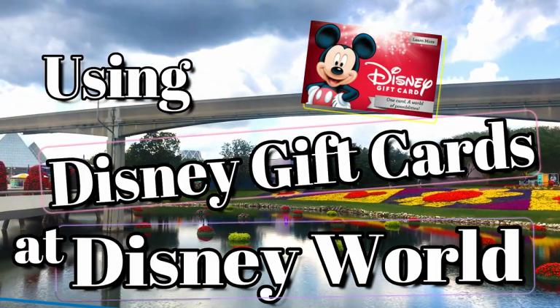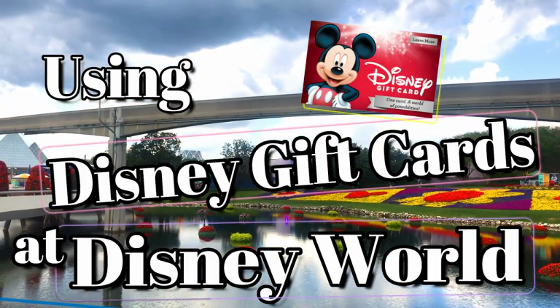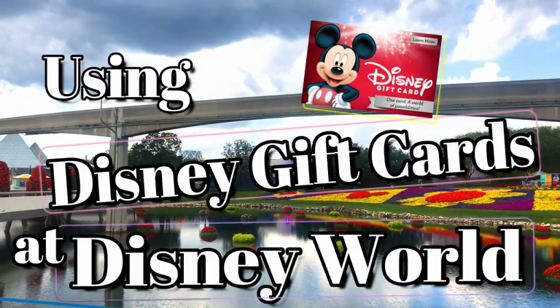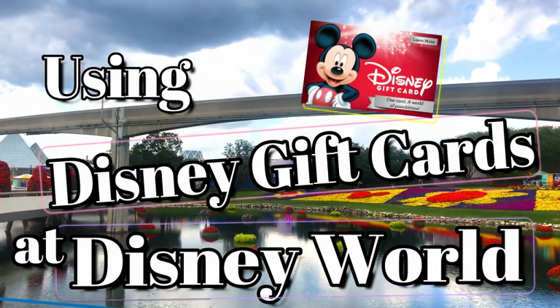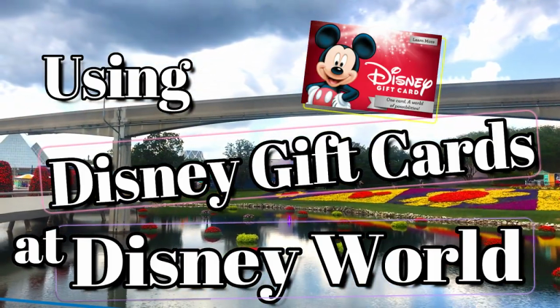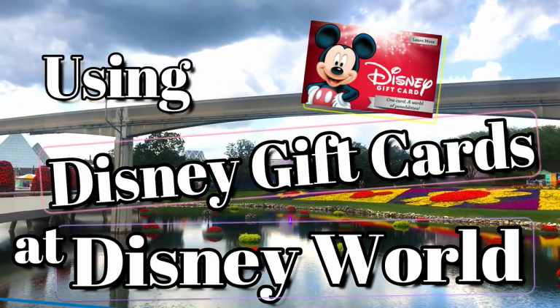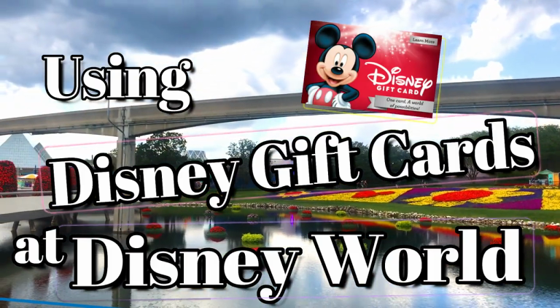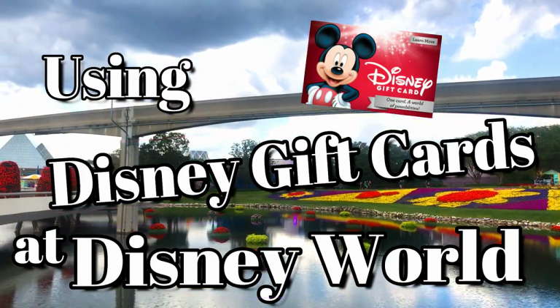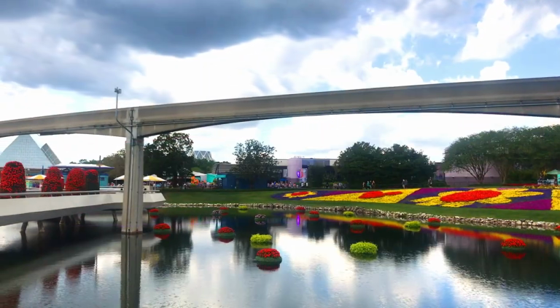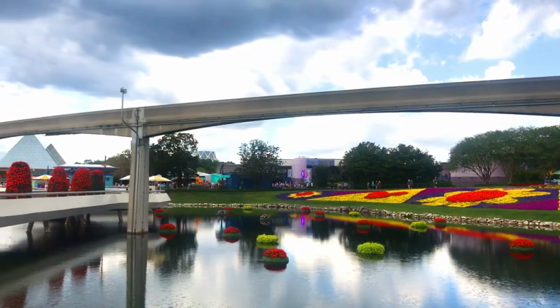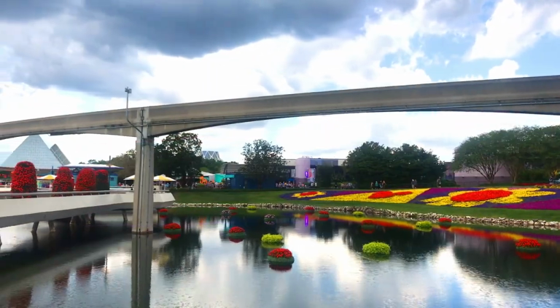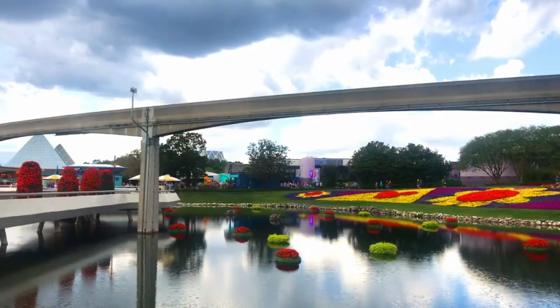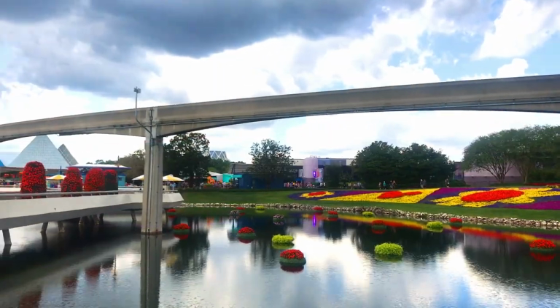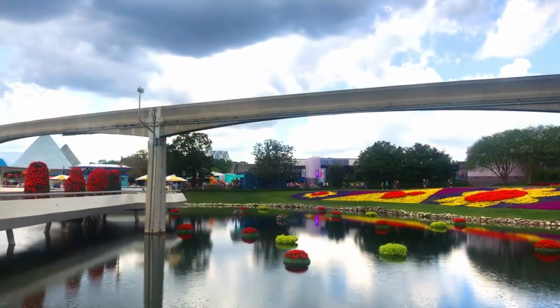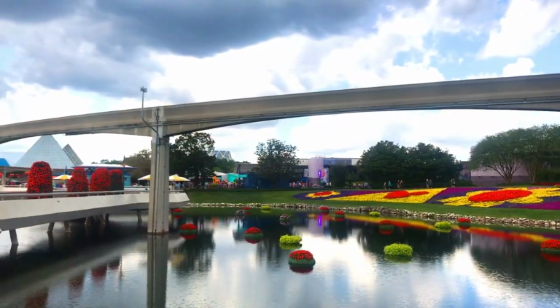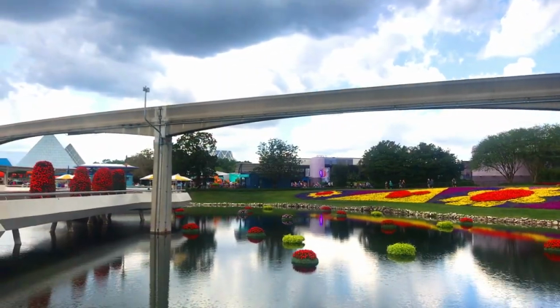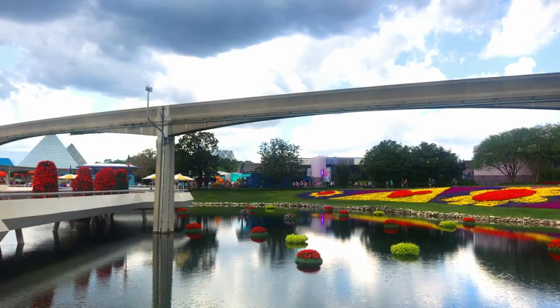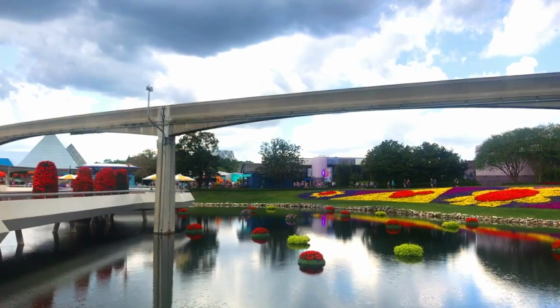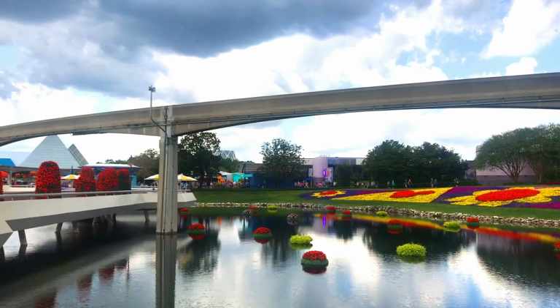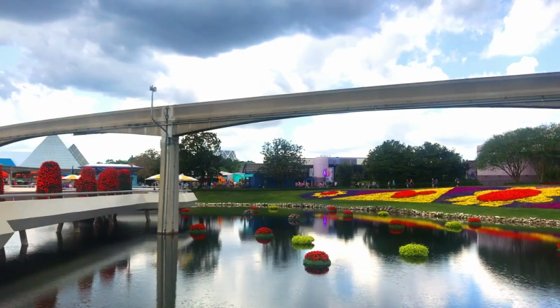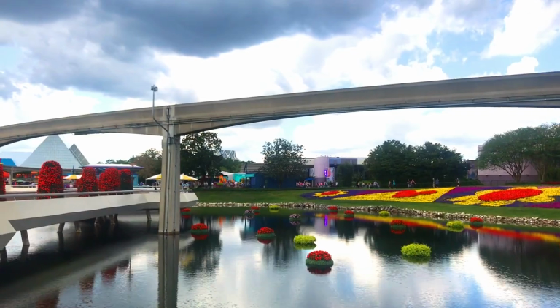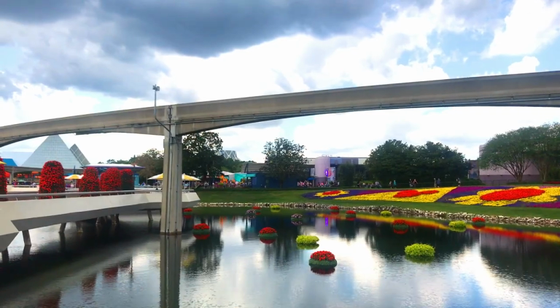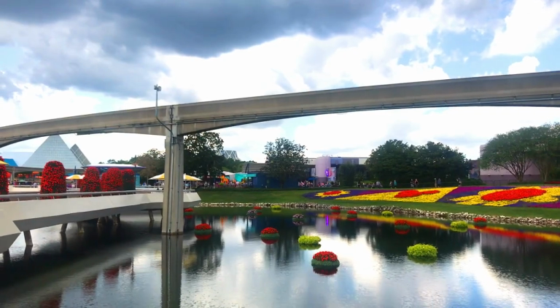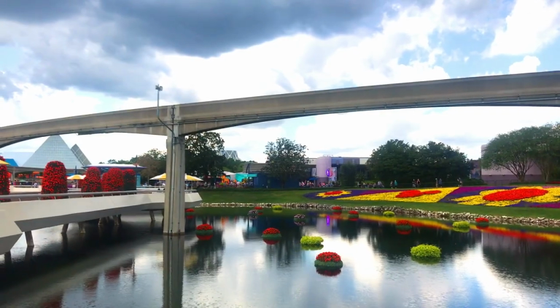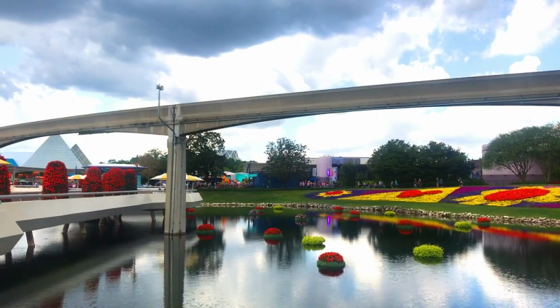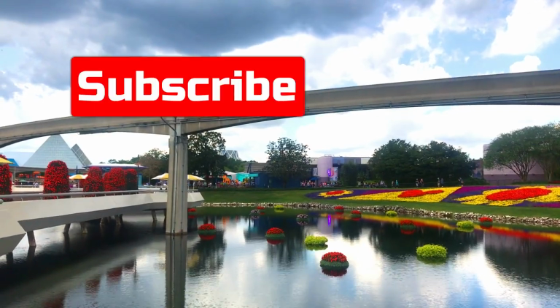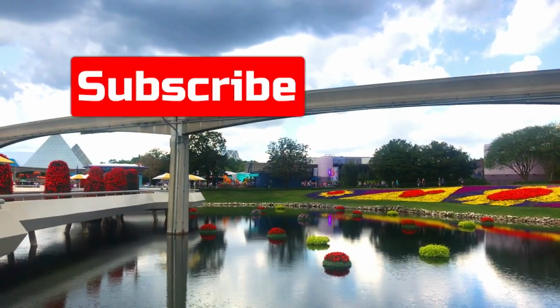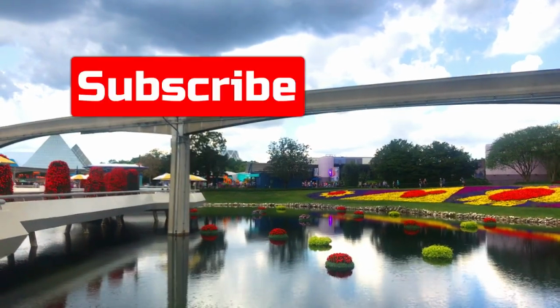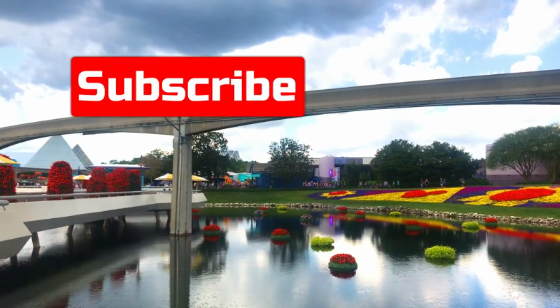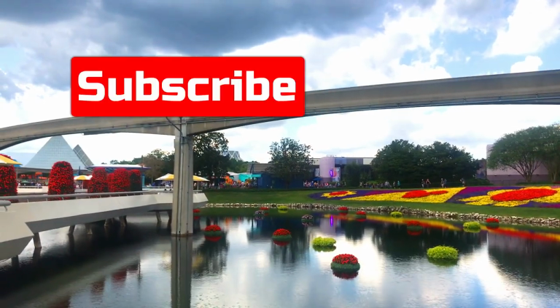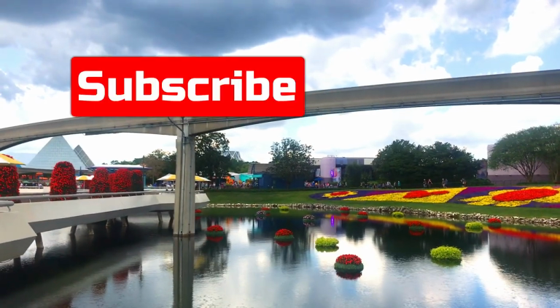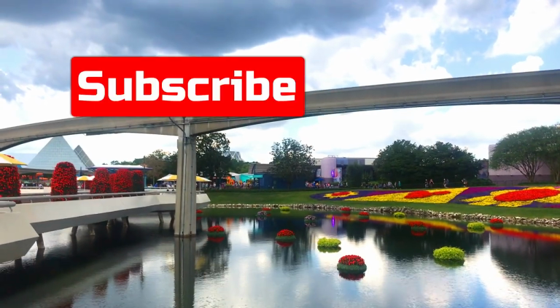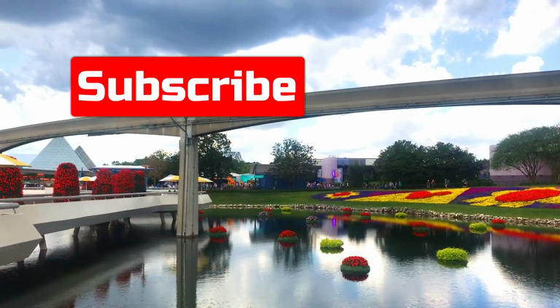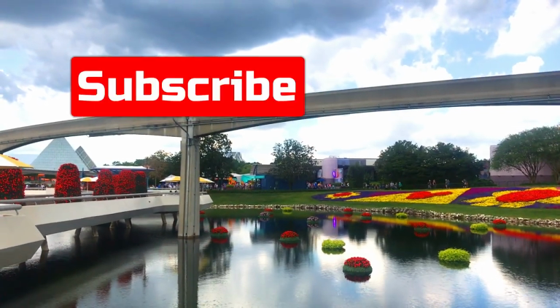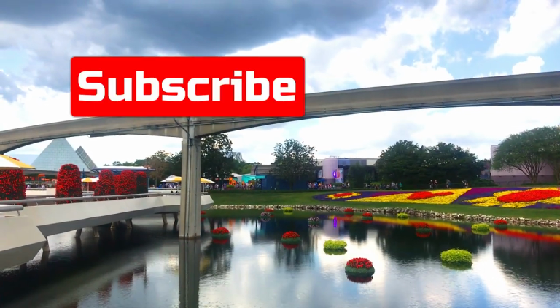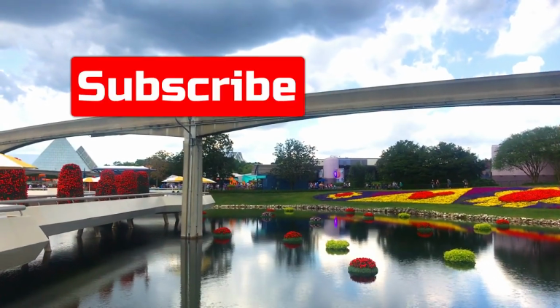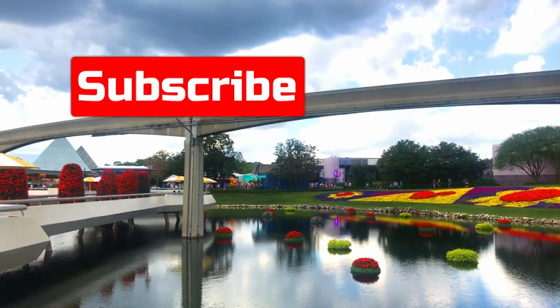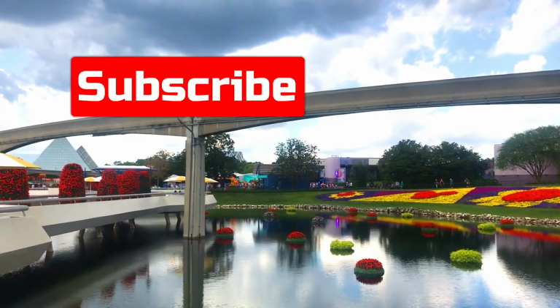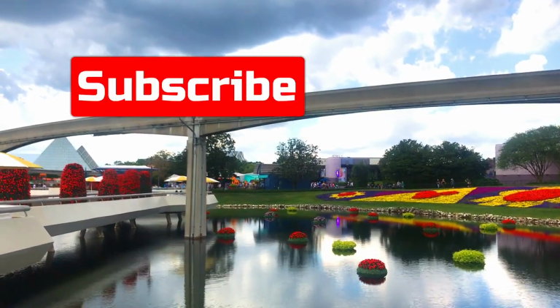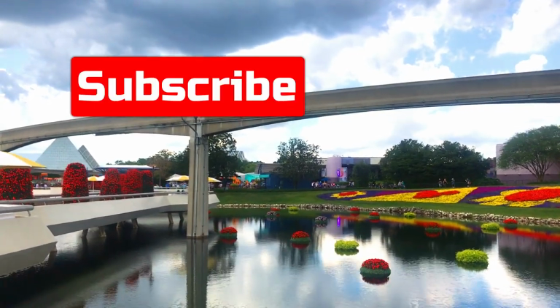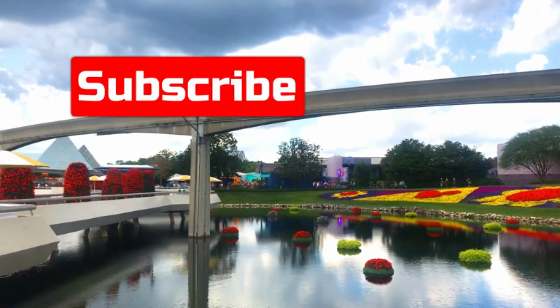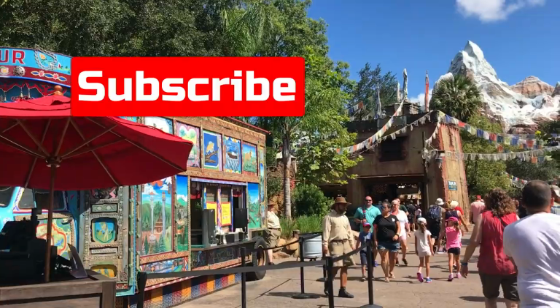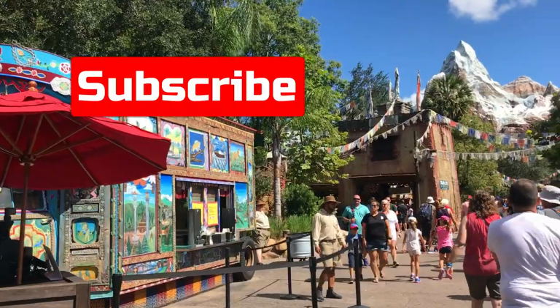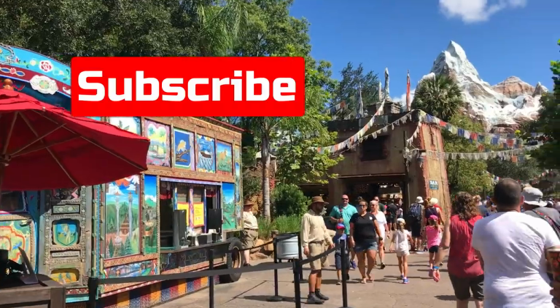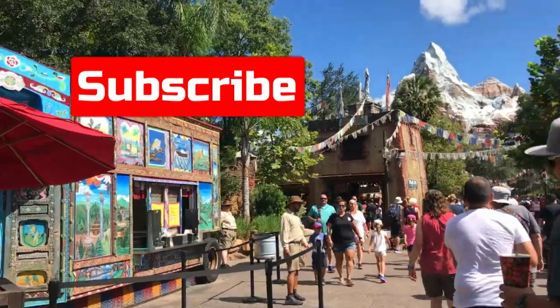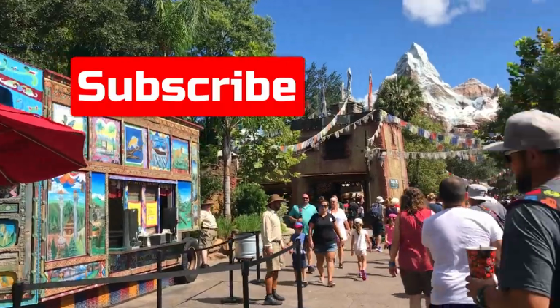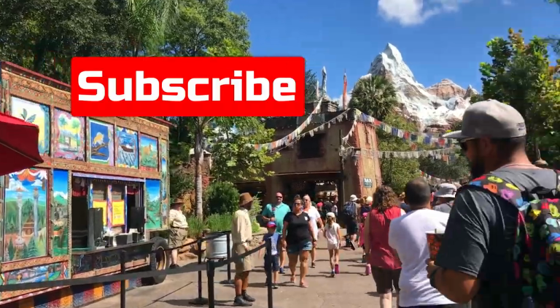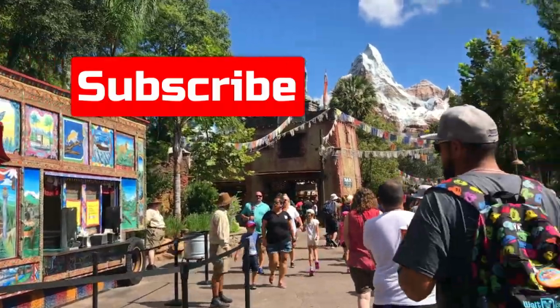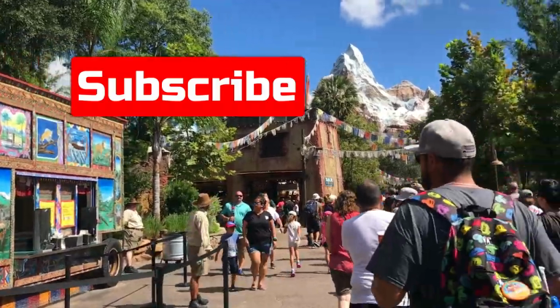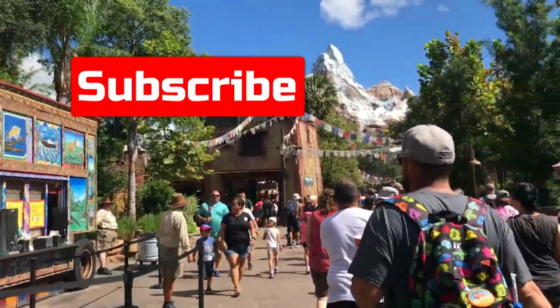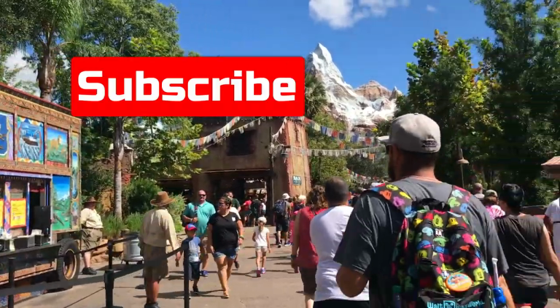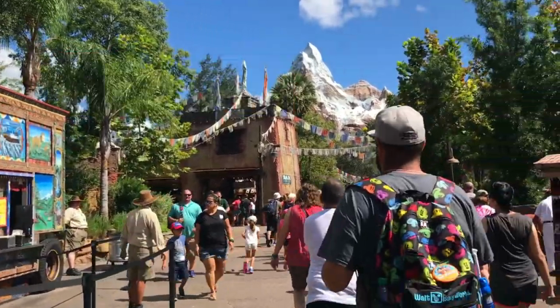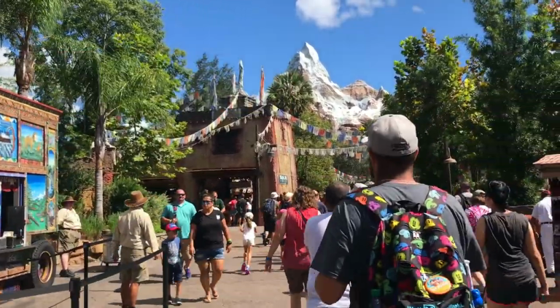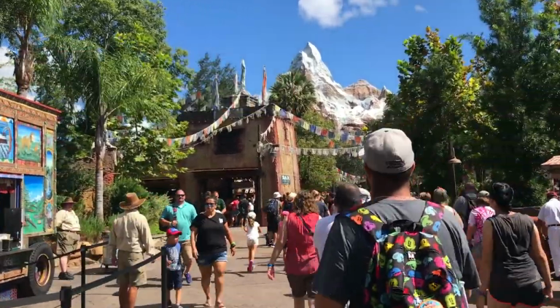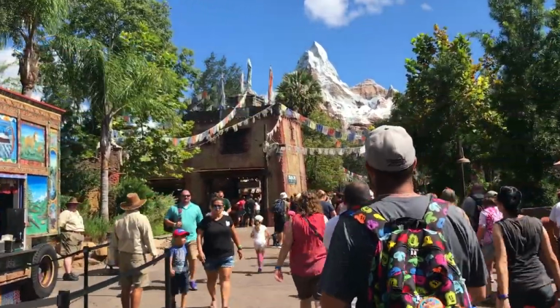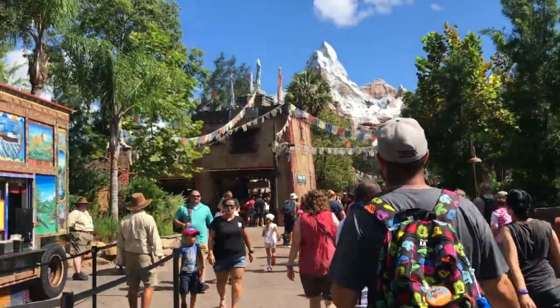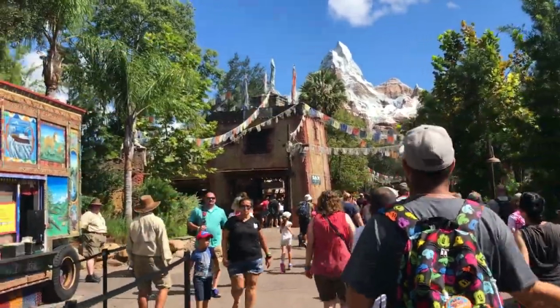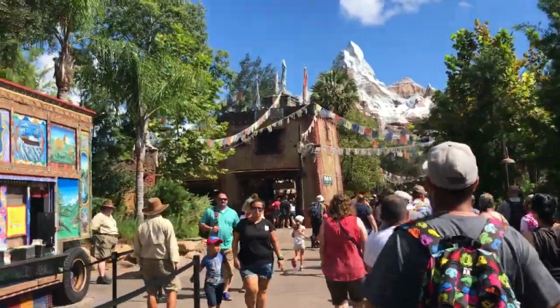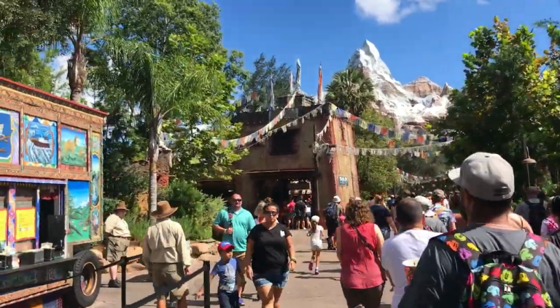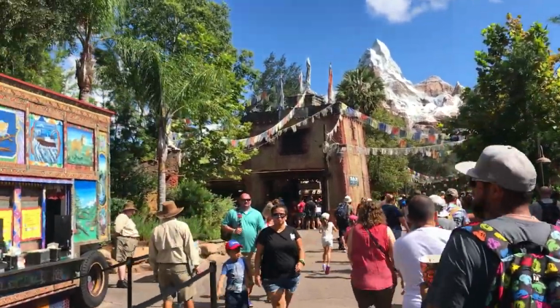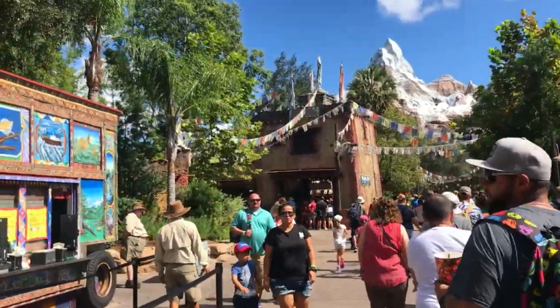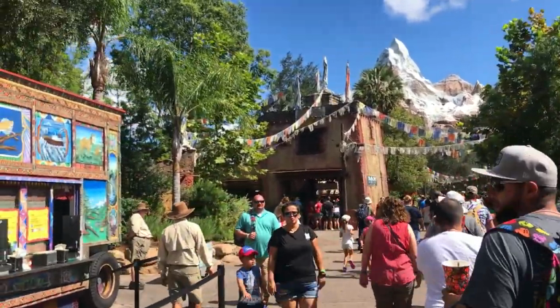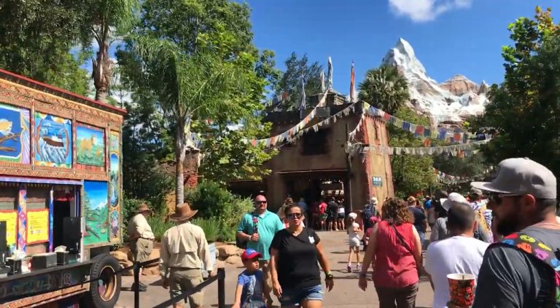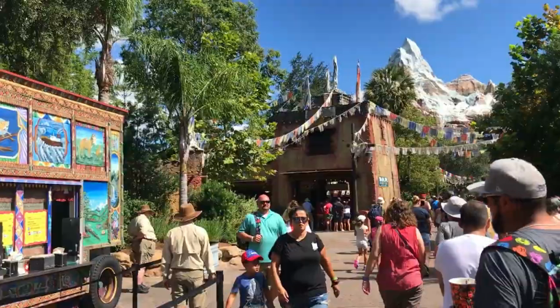But first, if you're new to the channel, be sure and hit the subscribe button and the notification bell so you're notified when I upload a video.